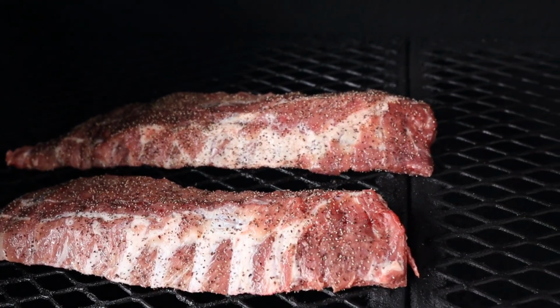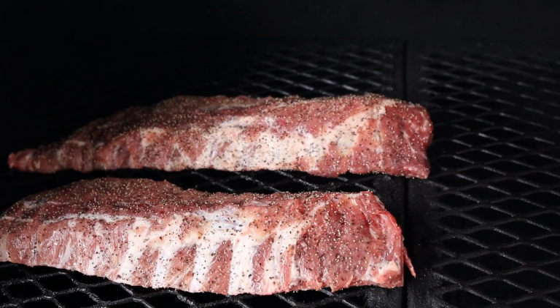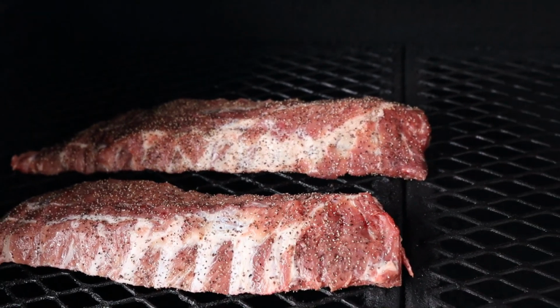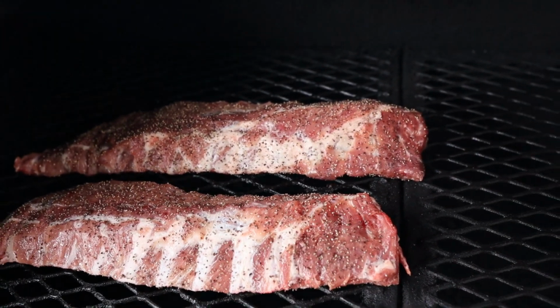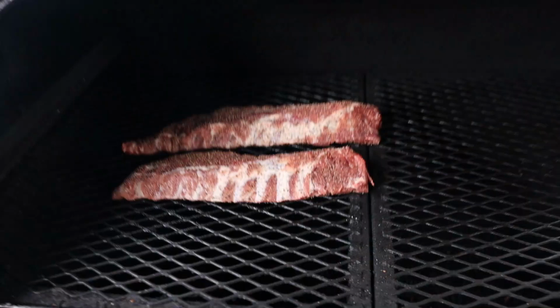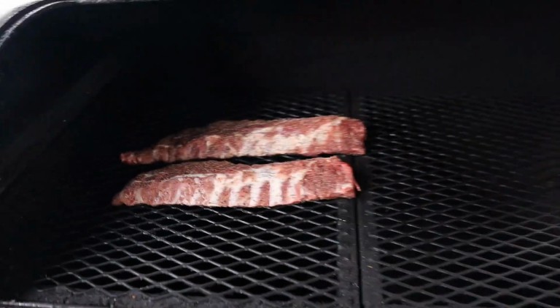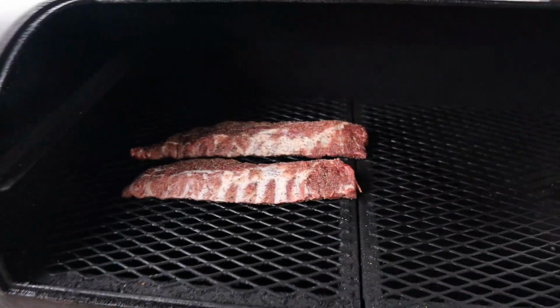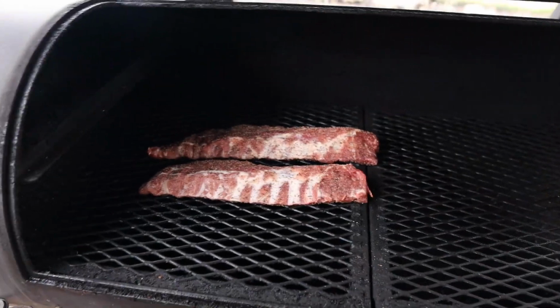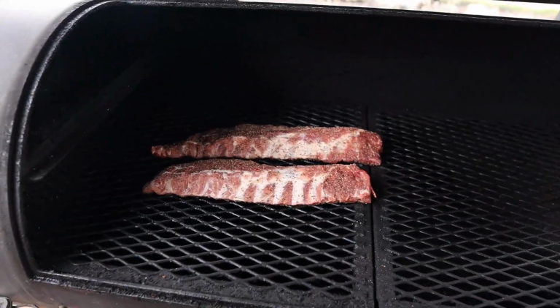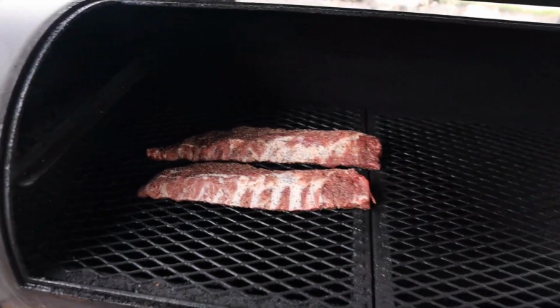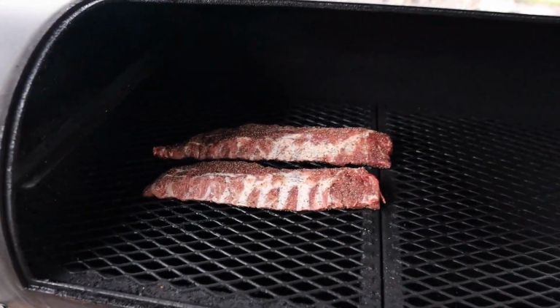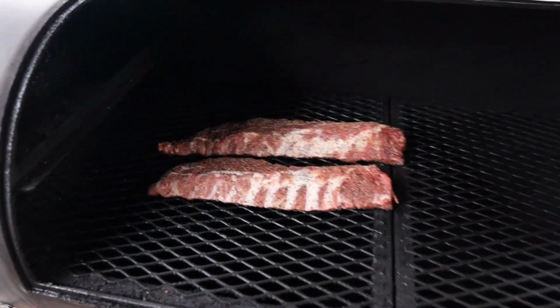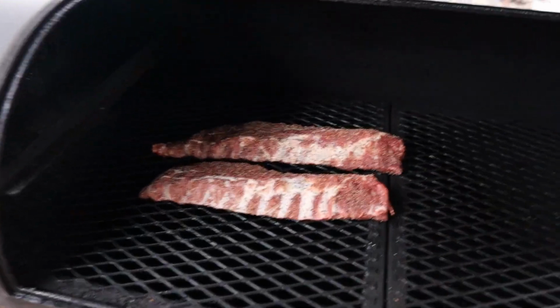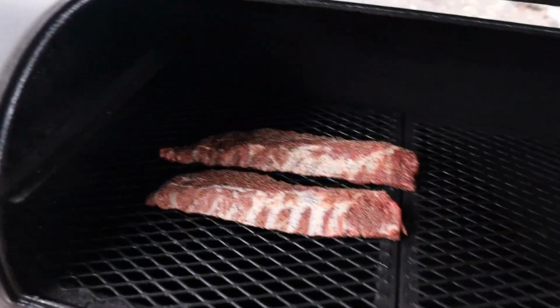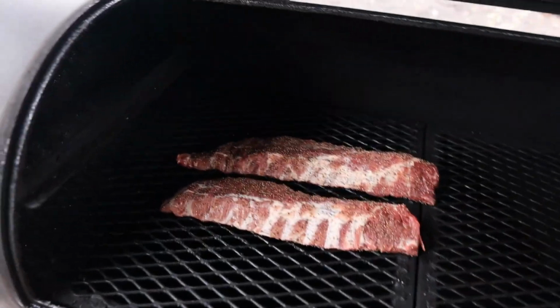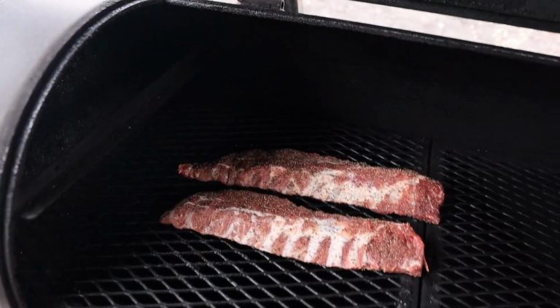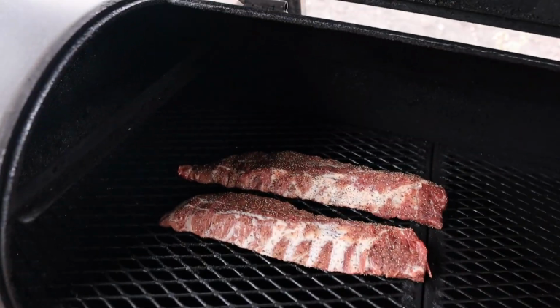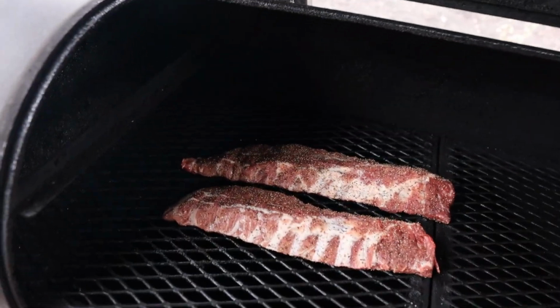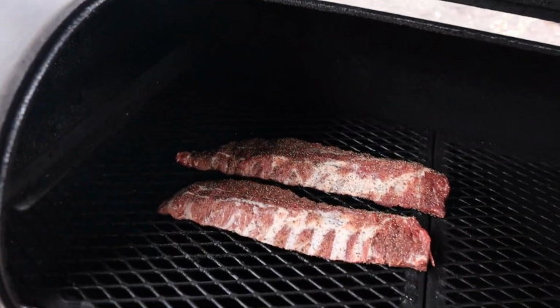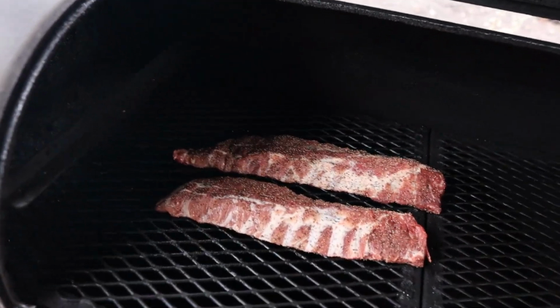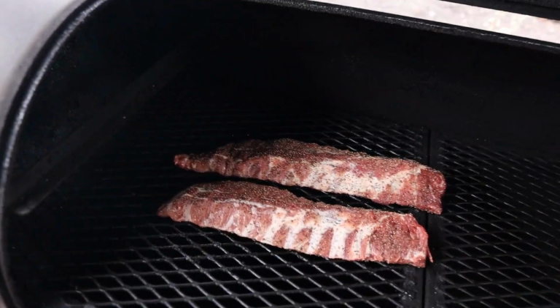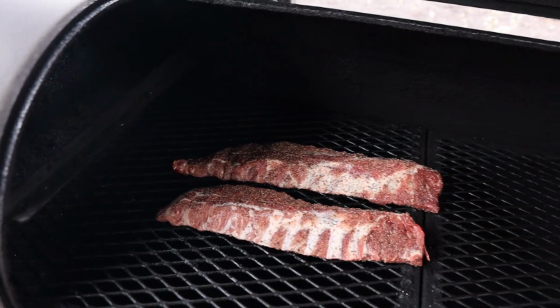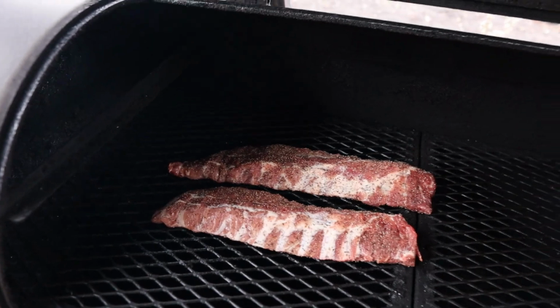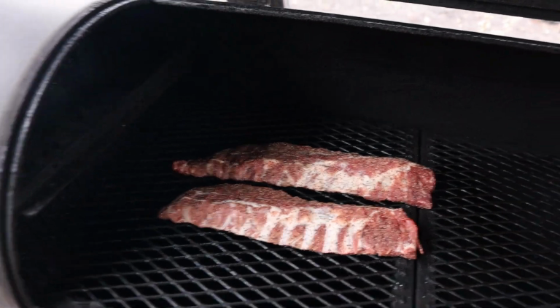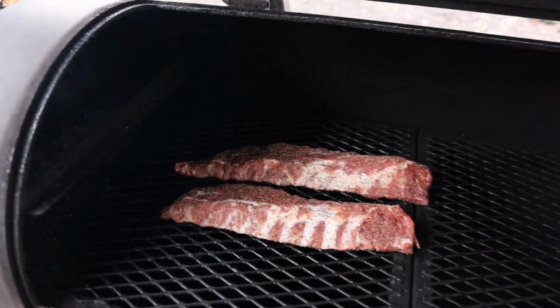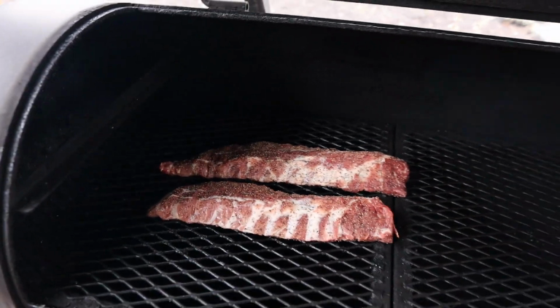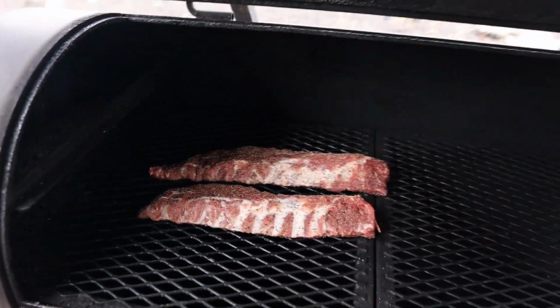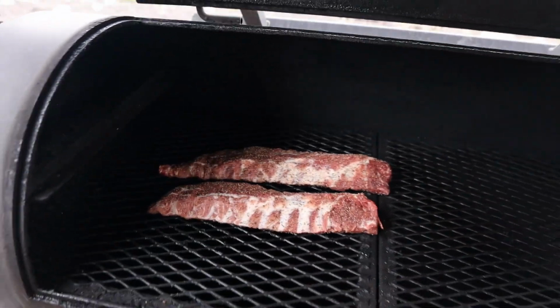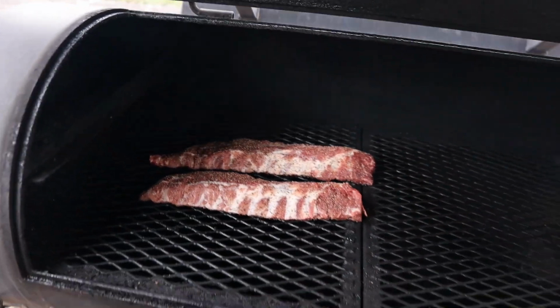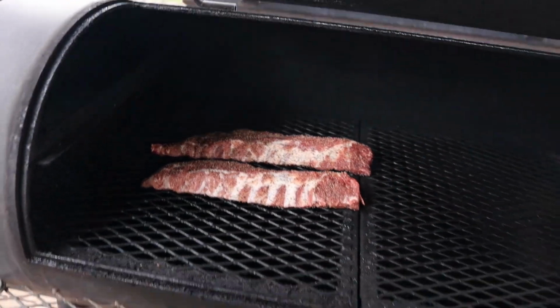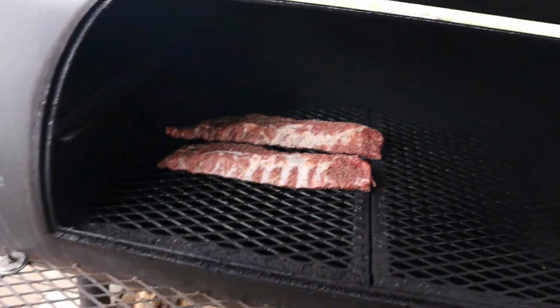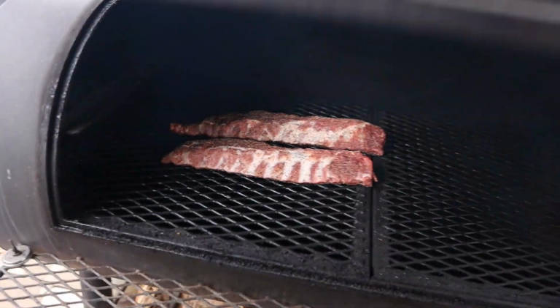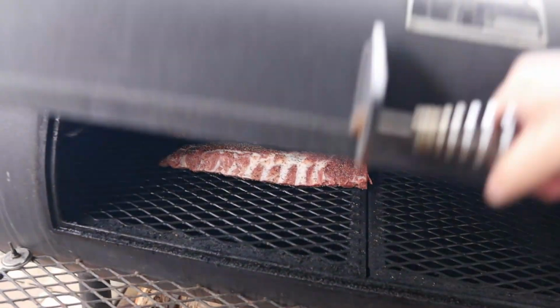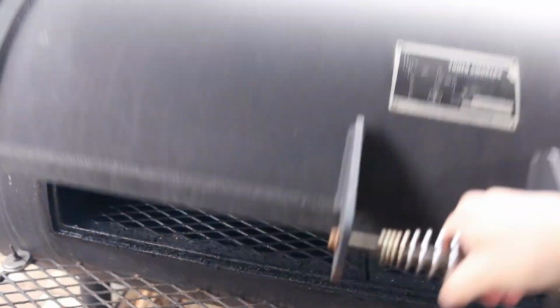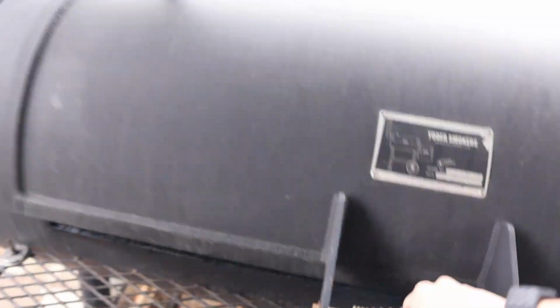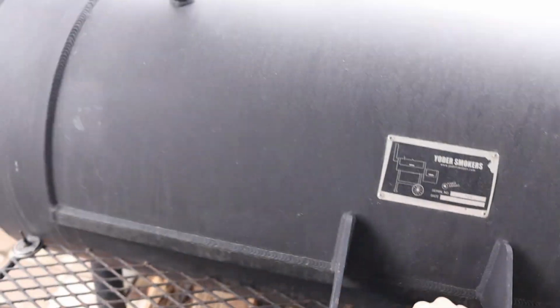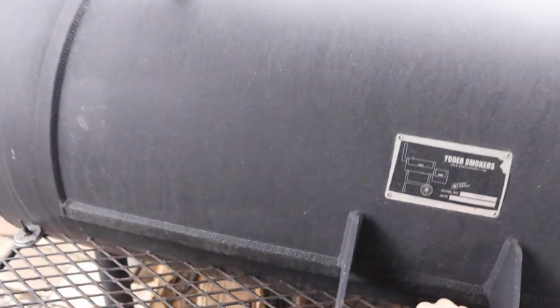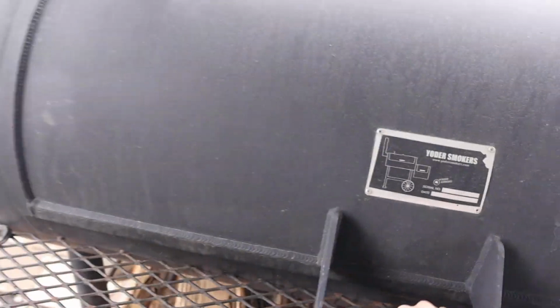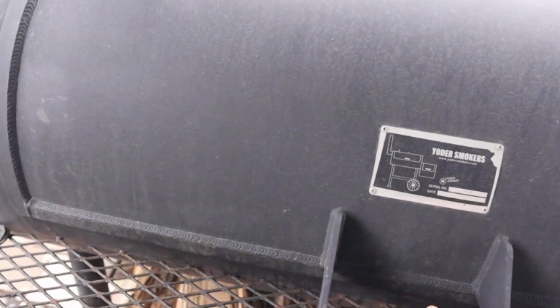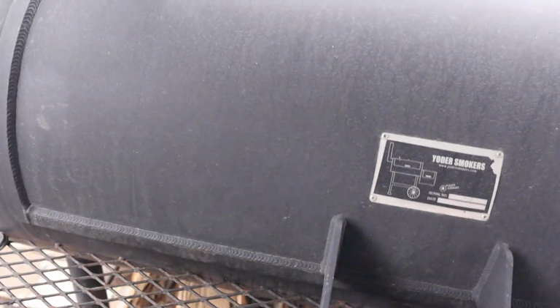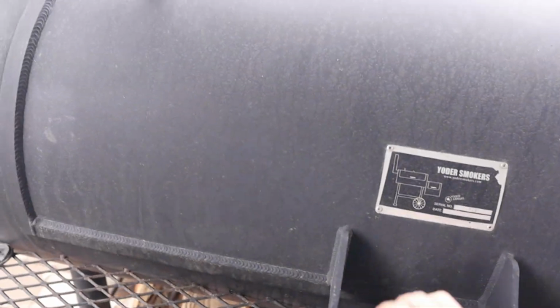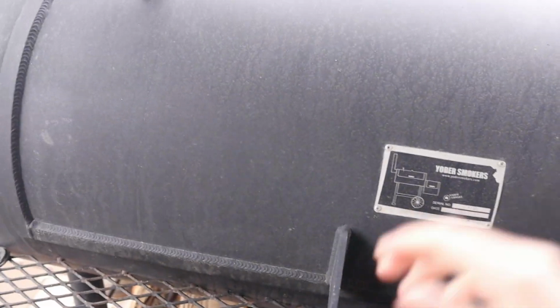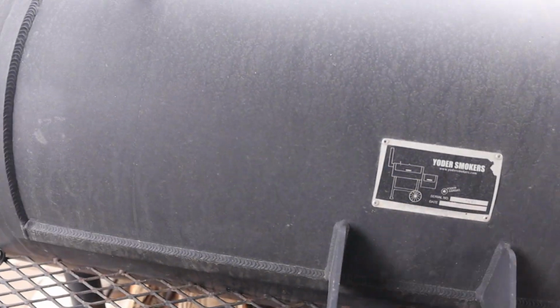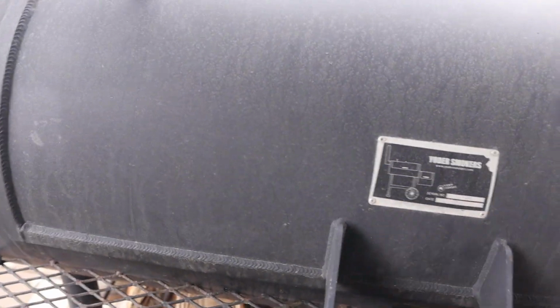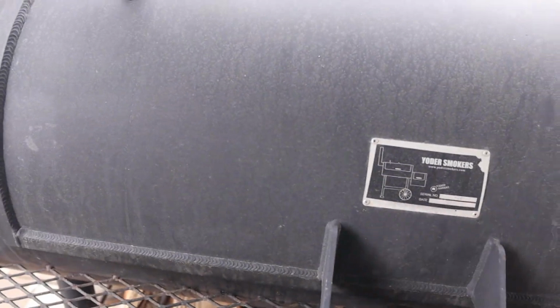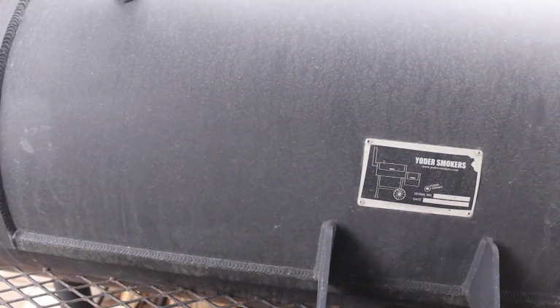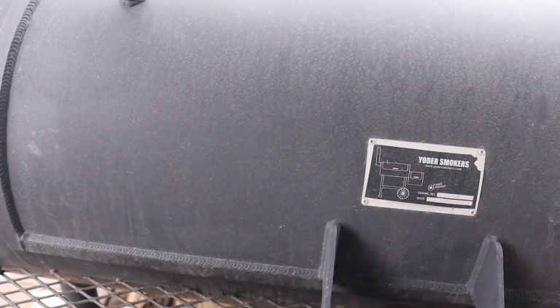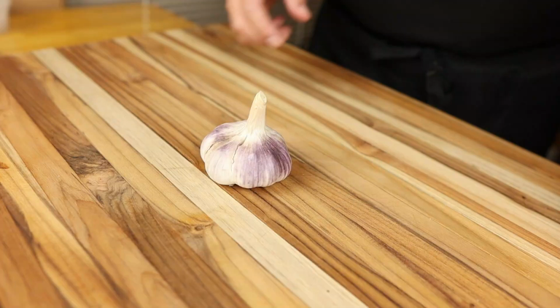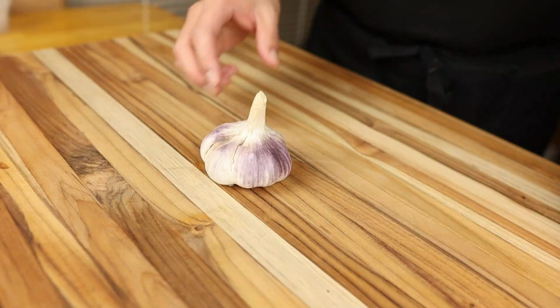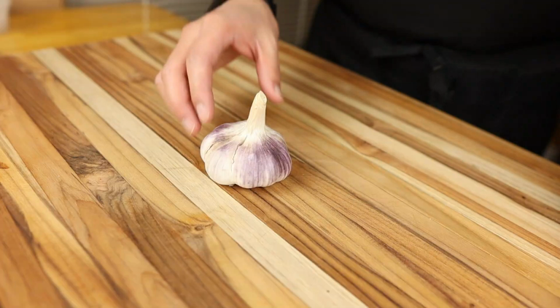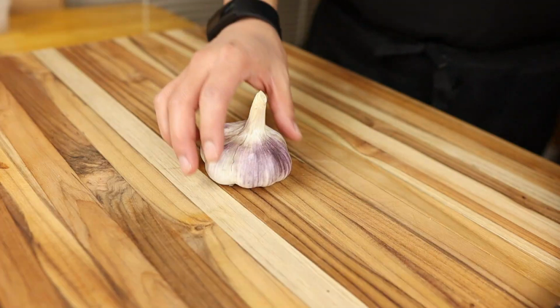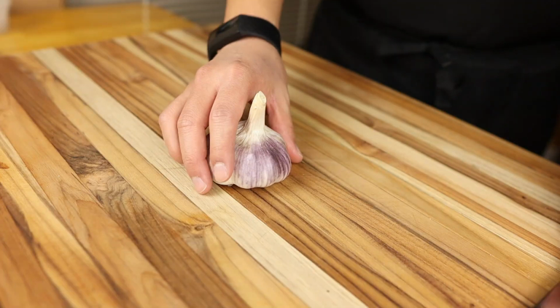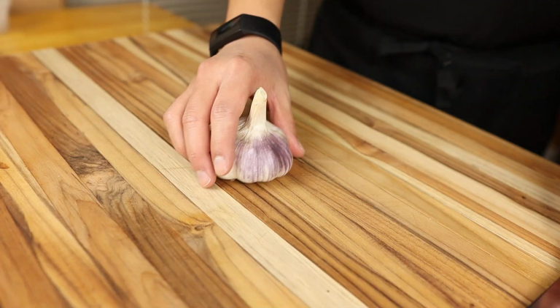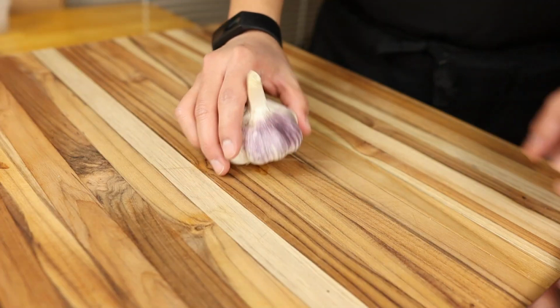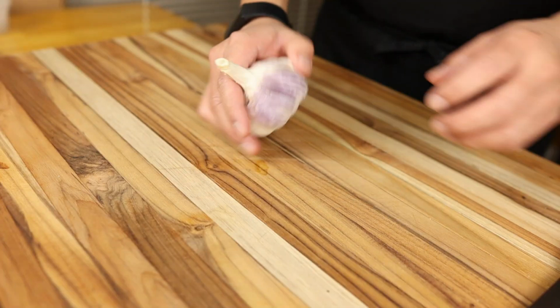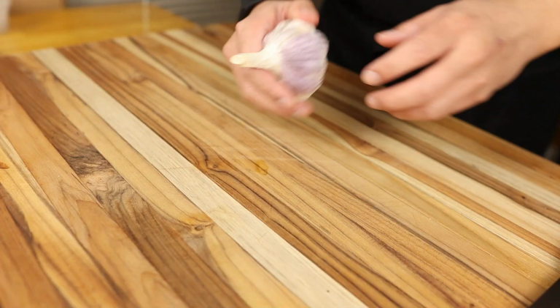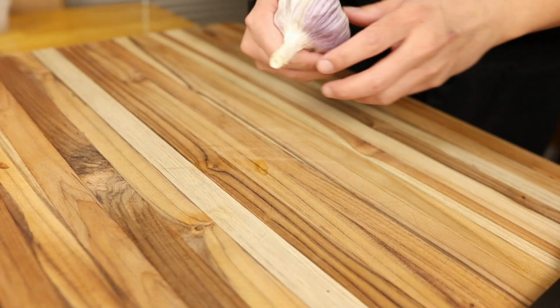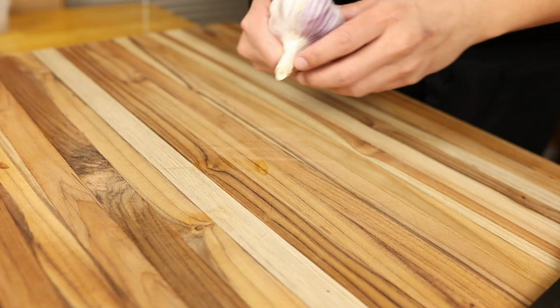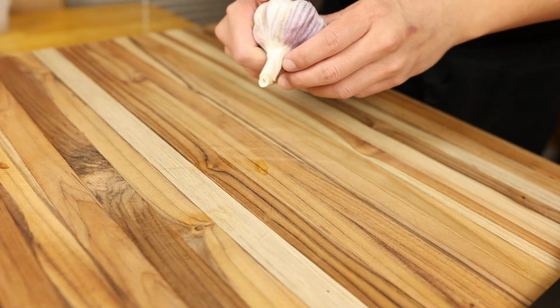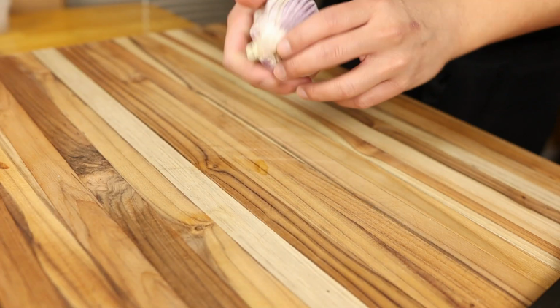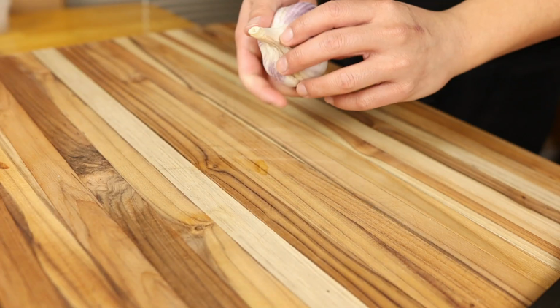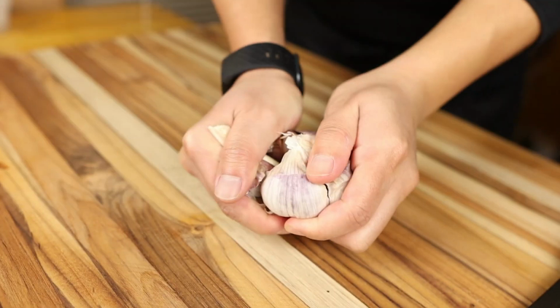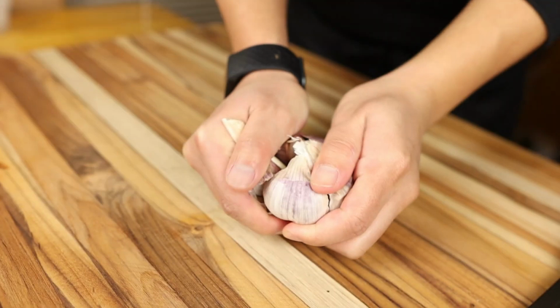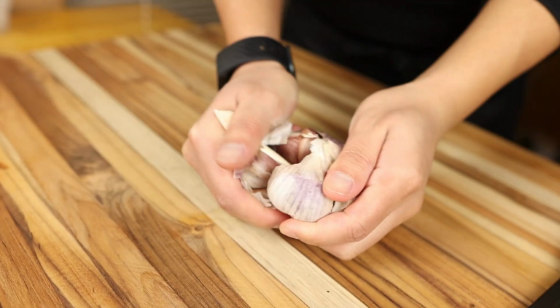I'm going to let these ribs go on for about three hours at about 300 degrees. We're not going to spritz, we're not going to wrap, we're not going to do anything like that — we're just going to wait until they get nice and tender.